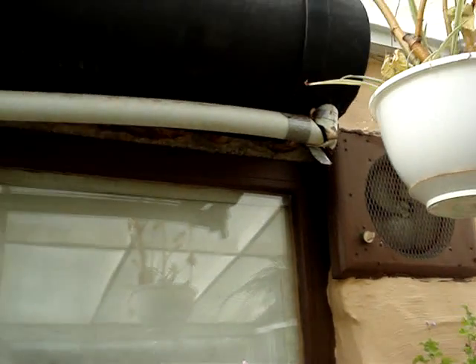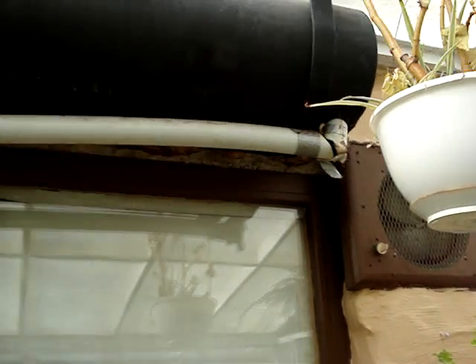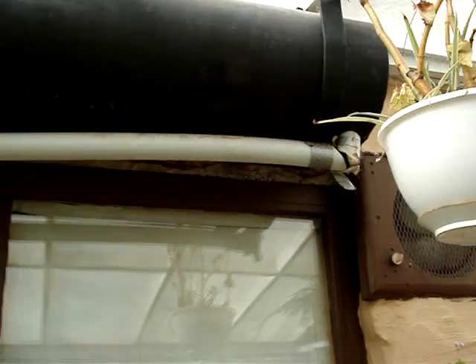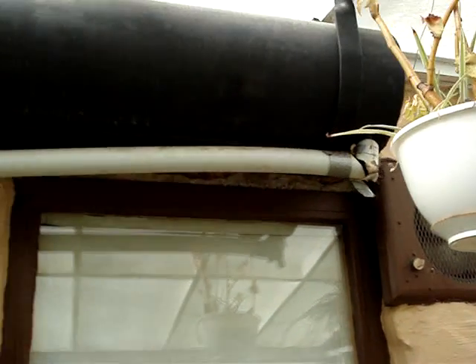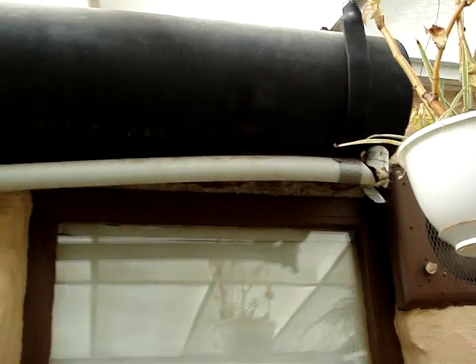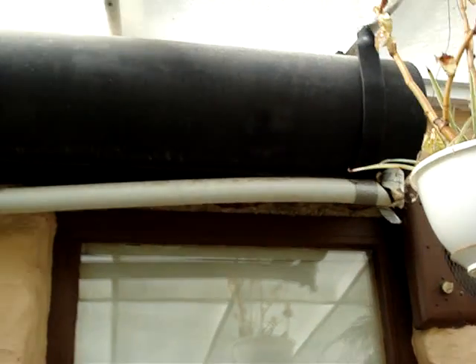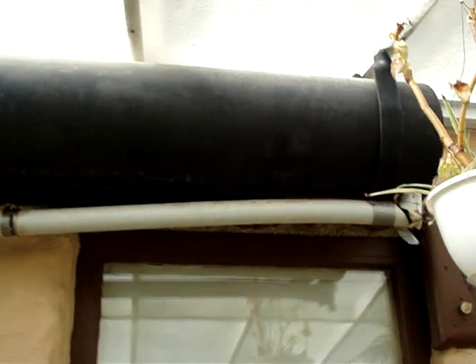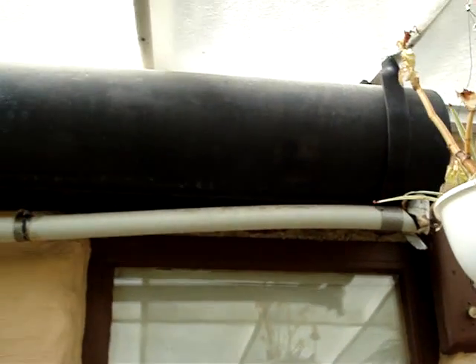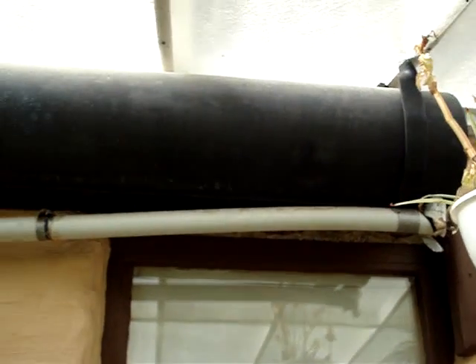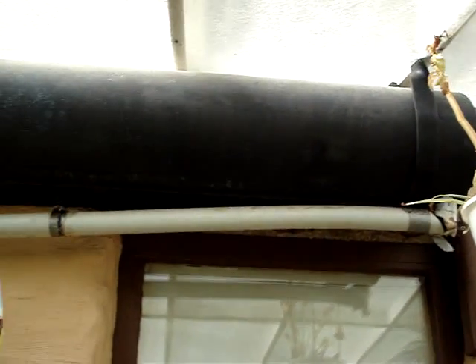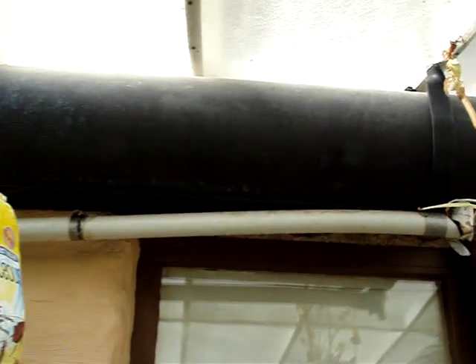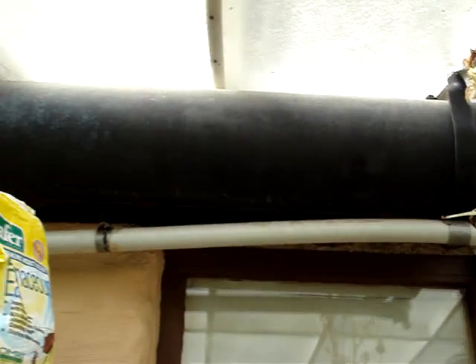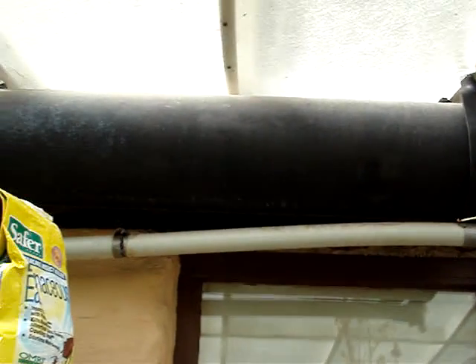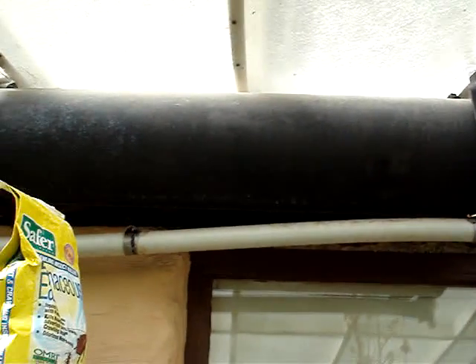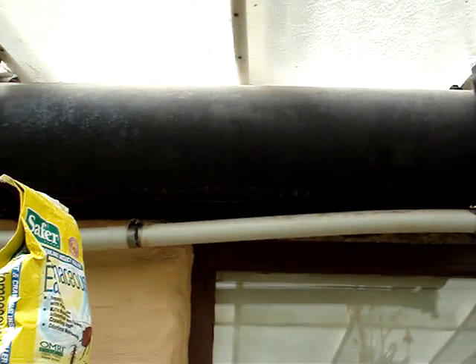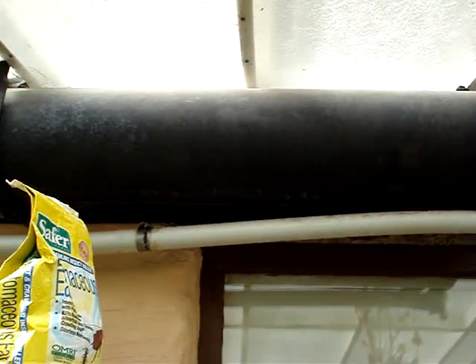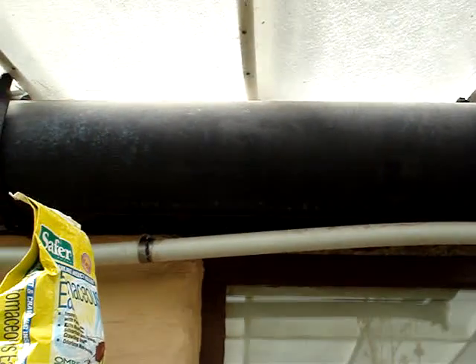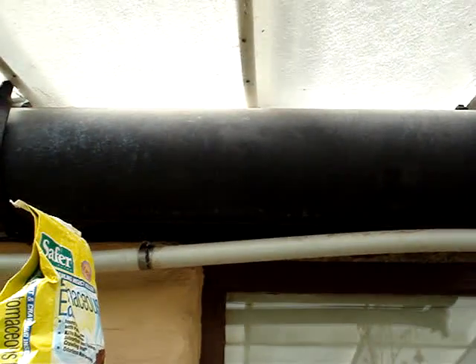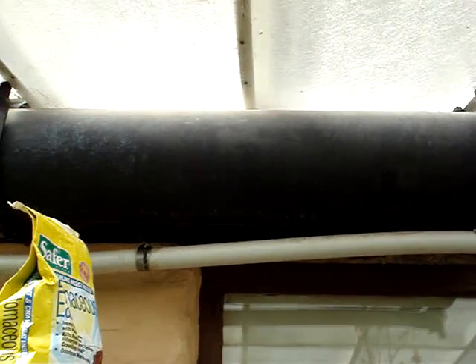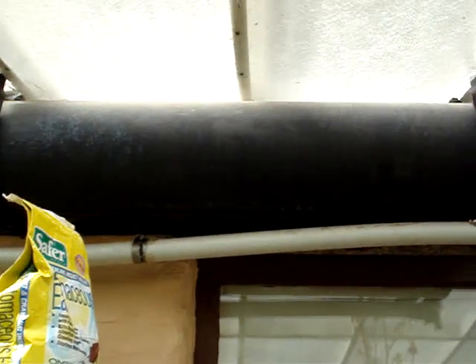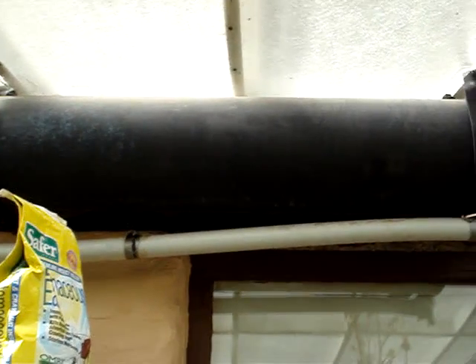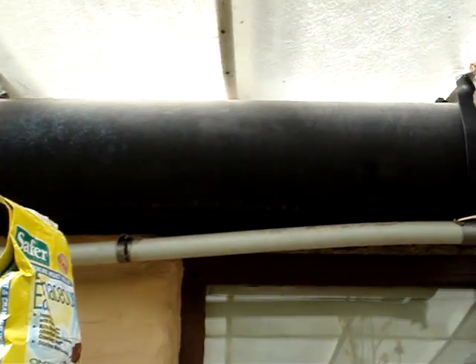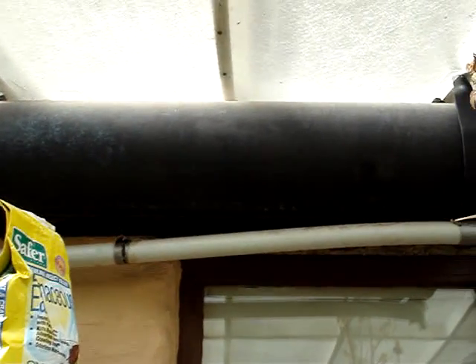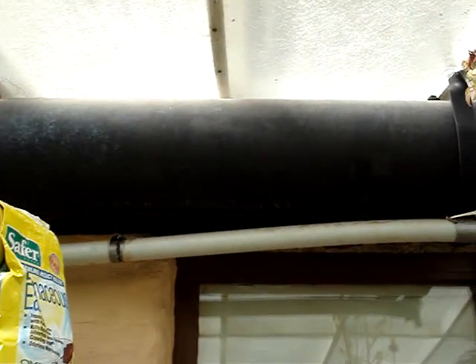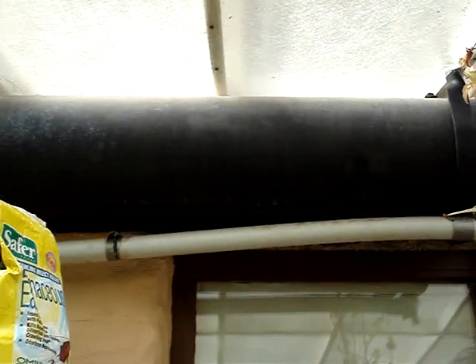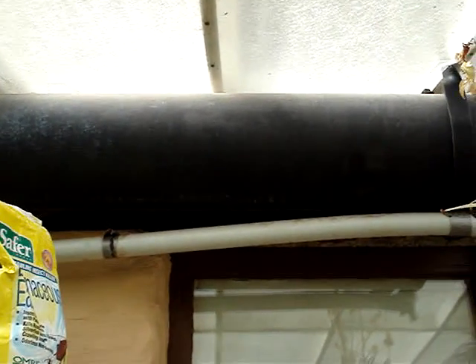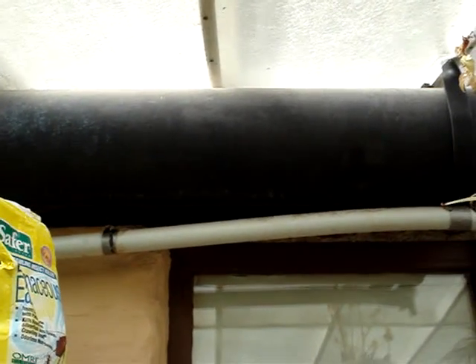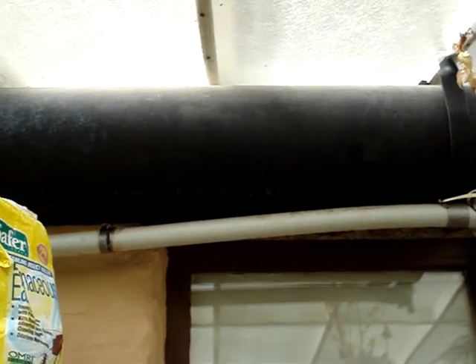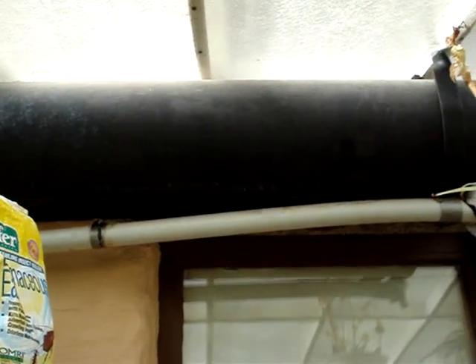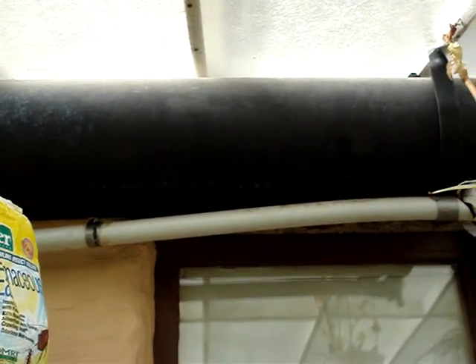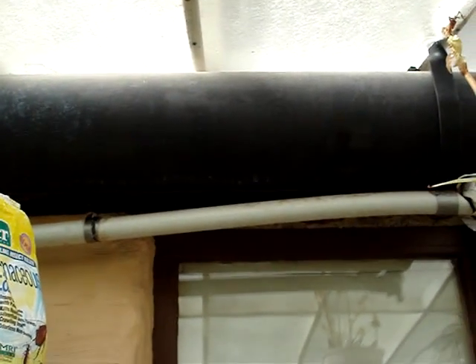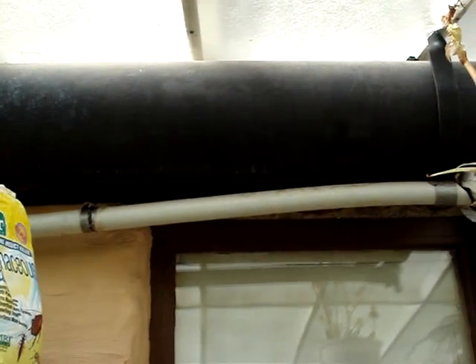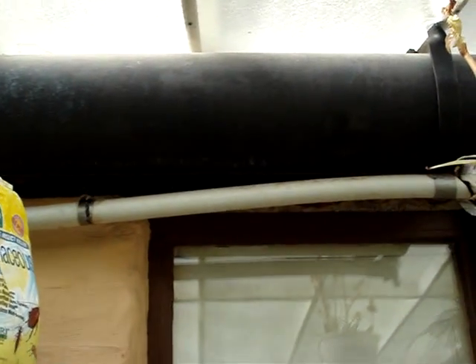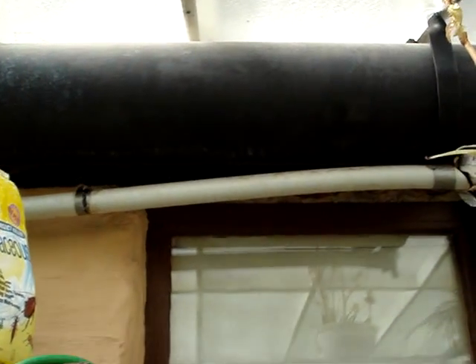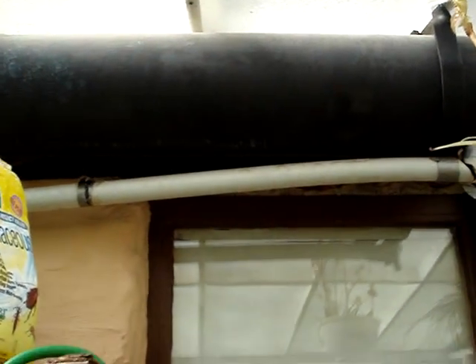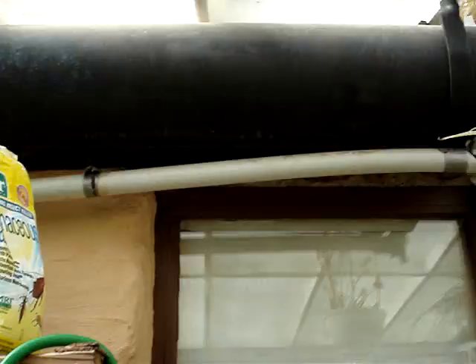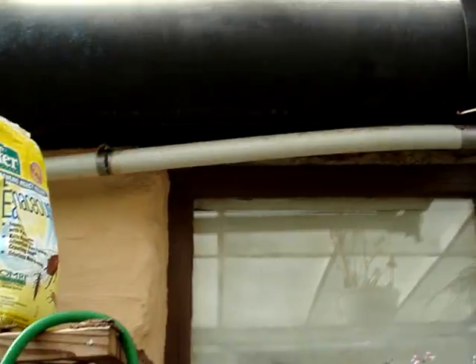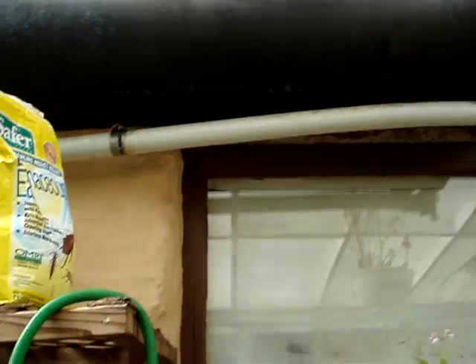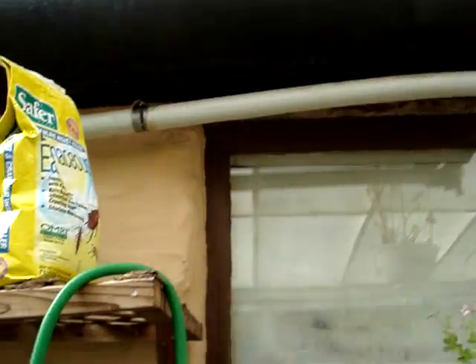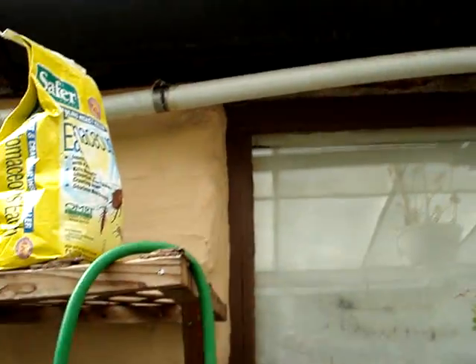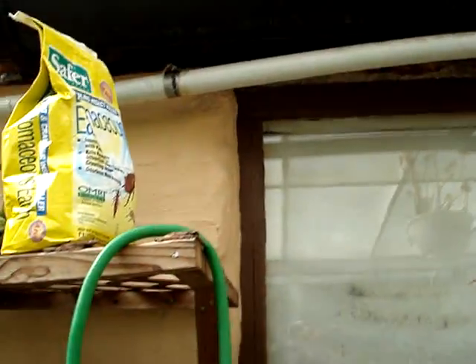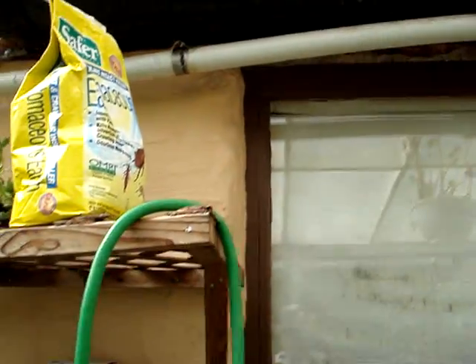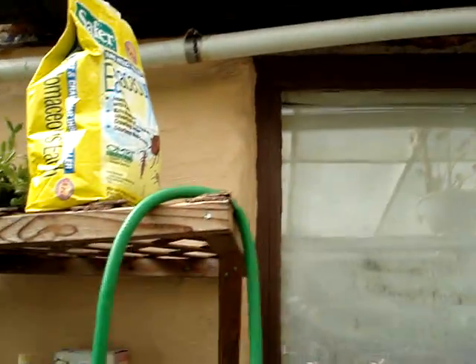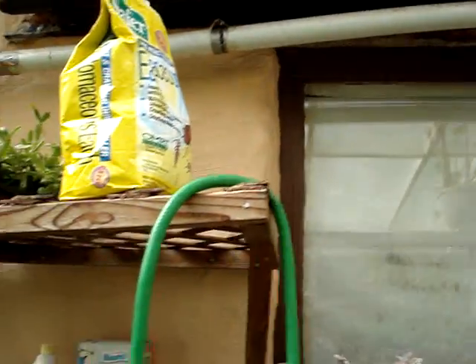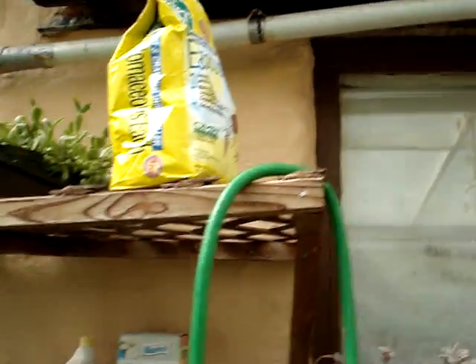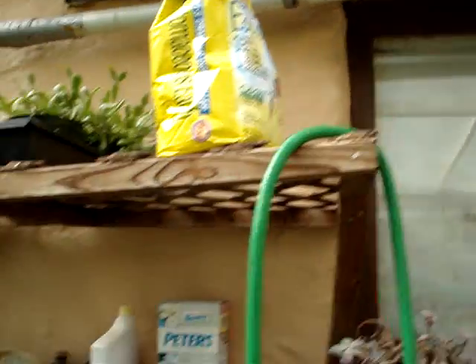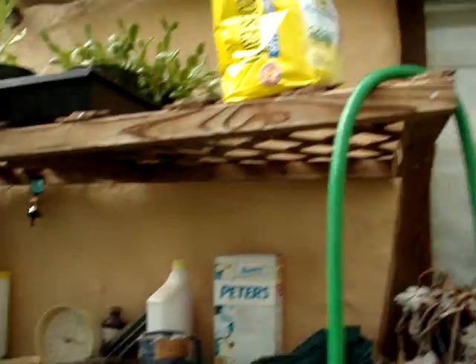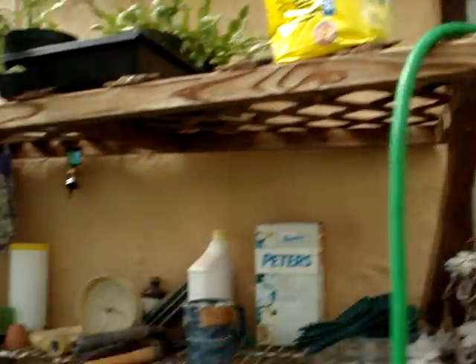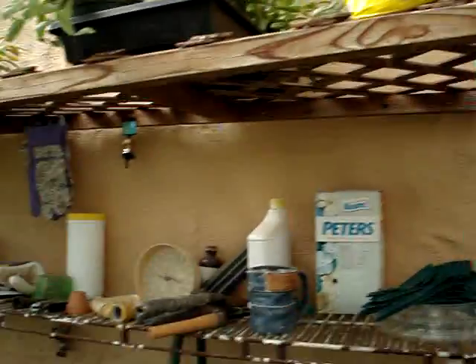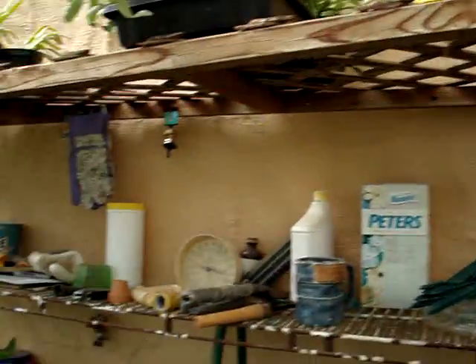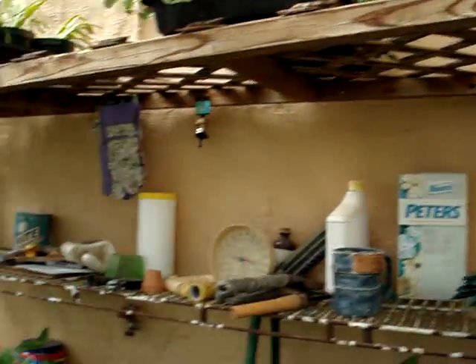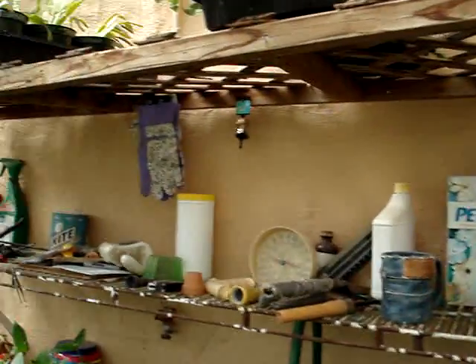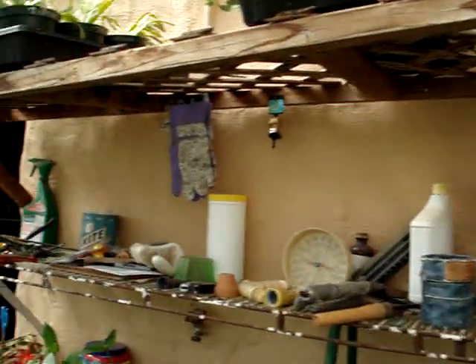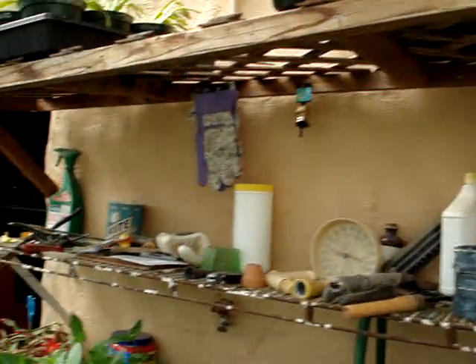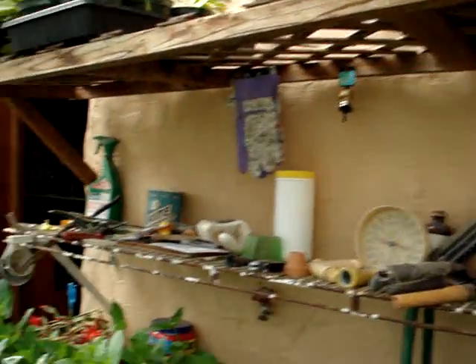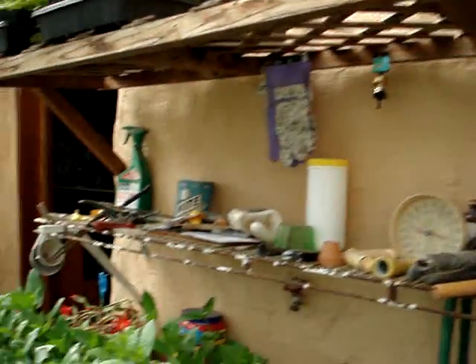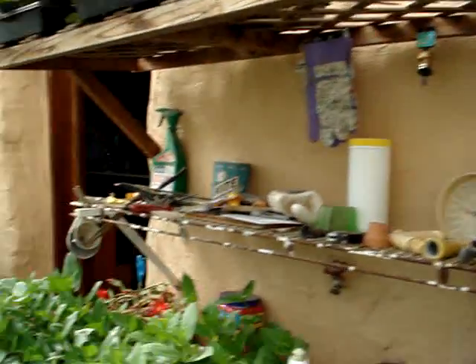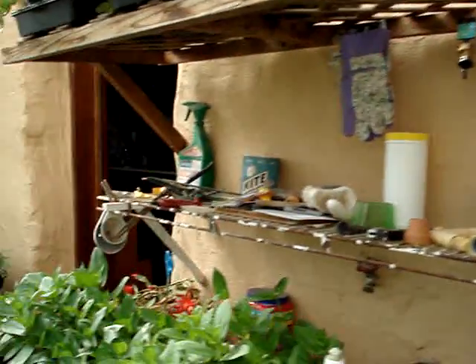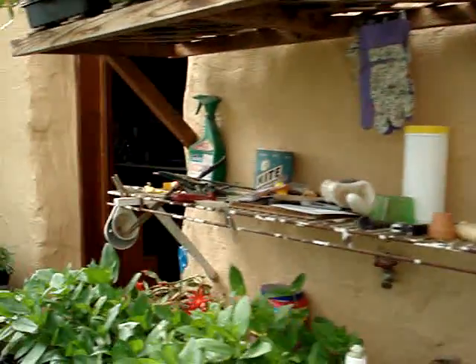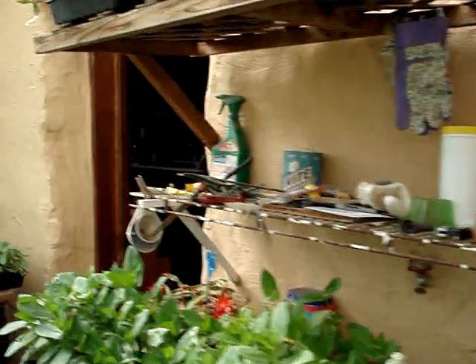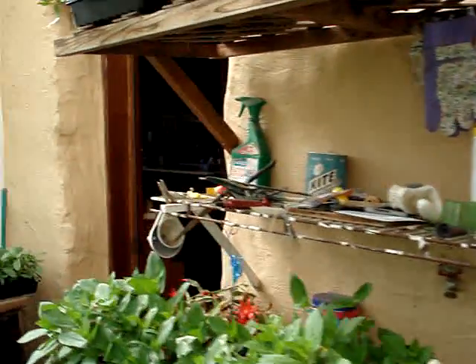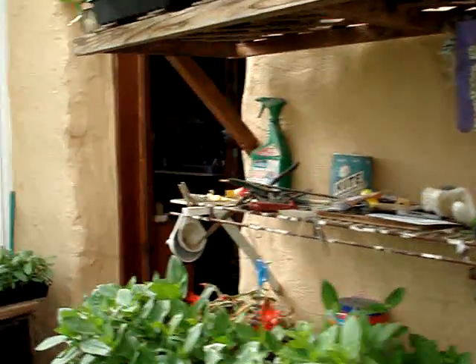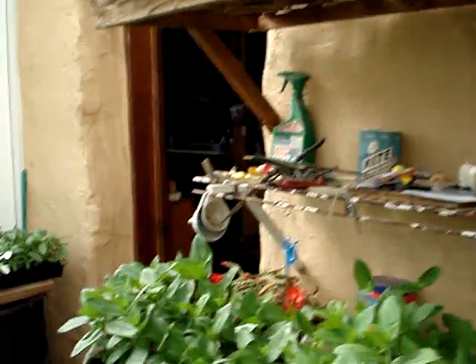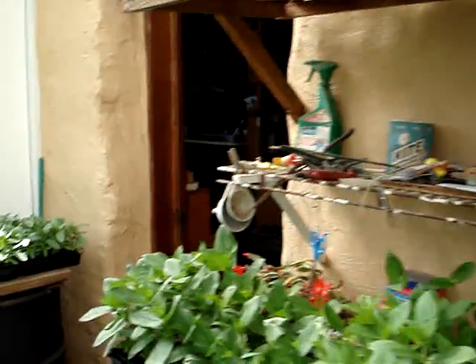Here's one of my original batch solar heaters — it's just a tank in the sun.